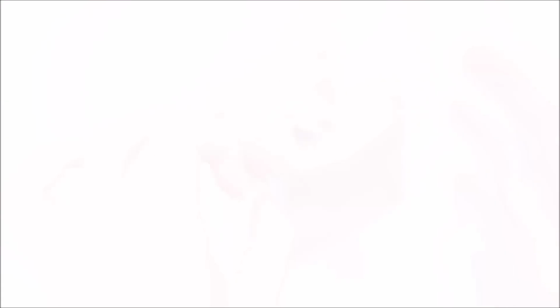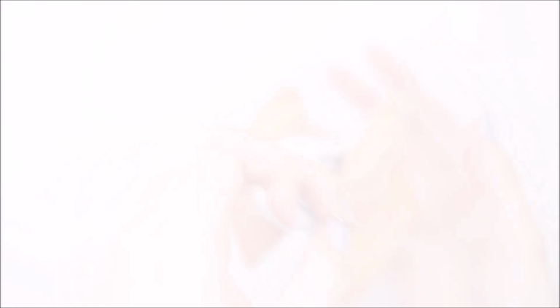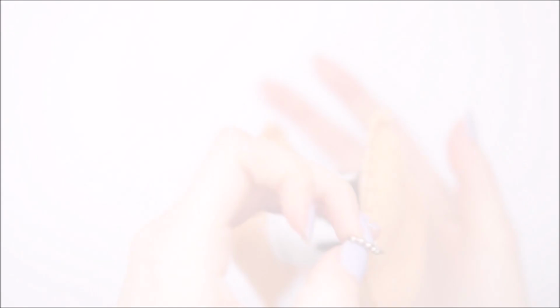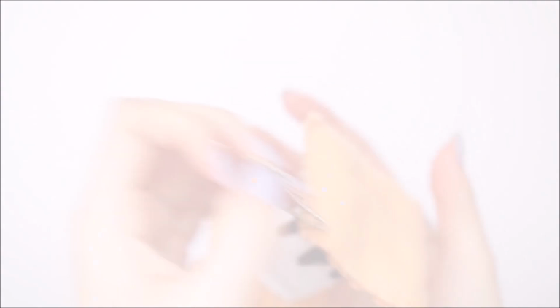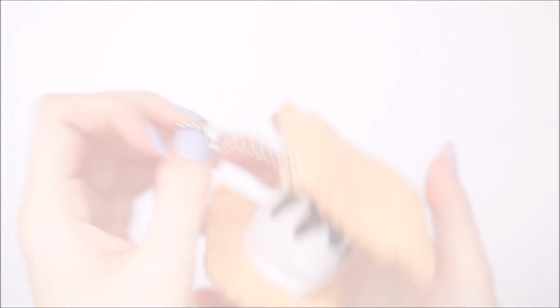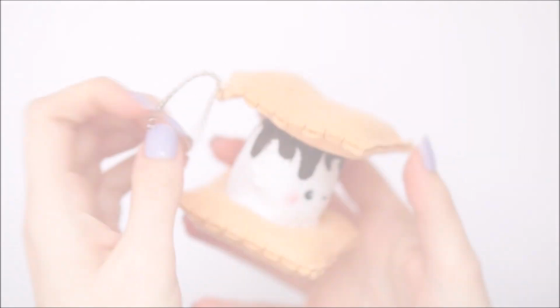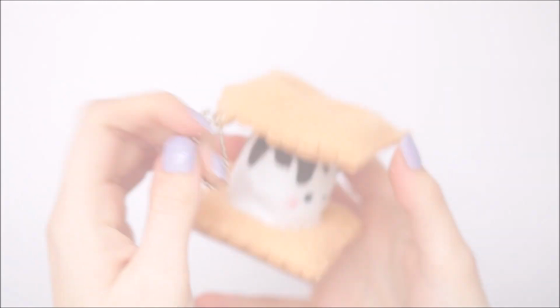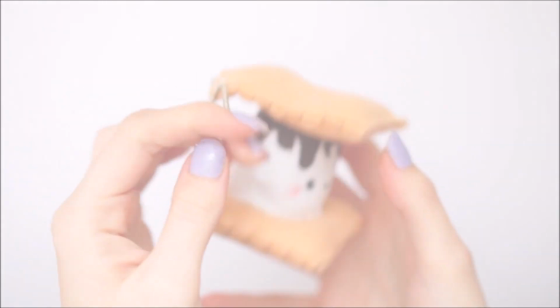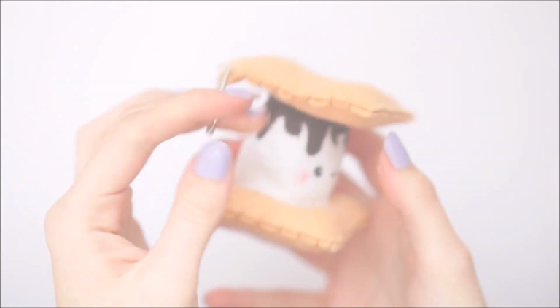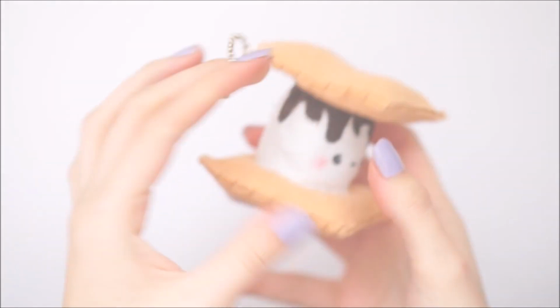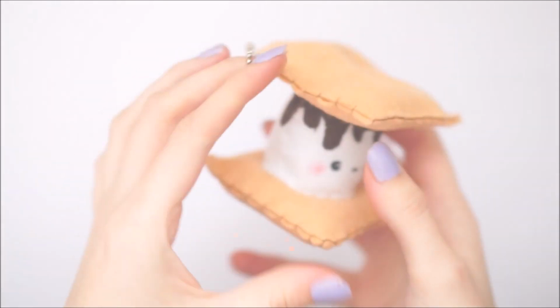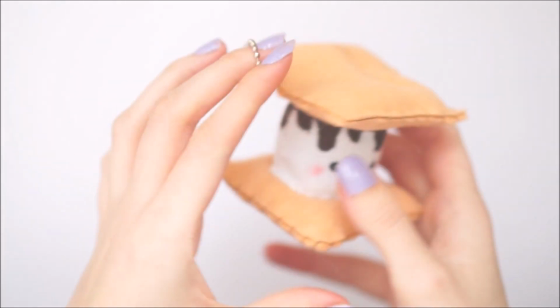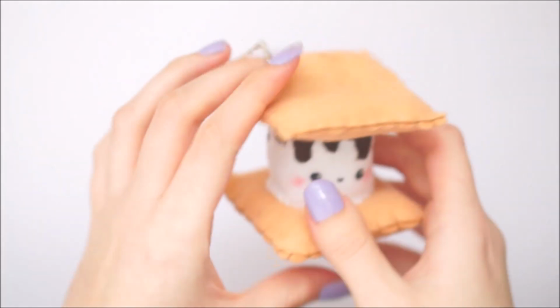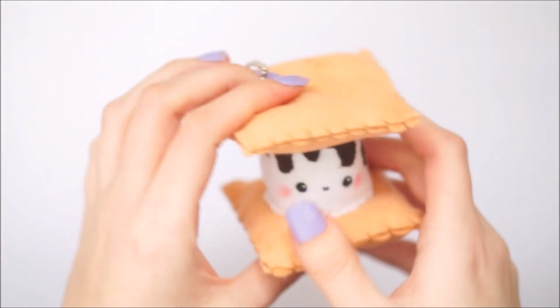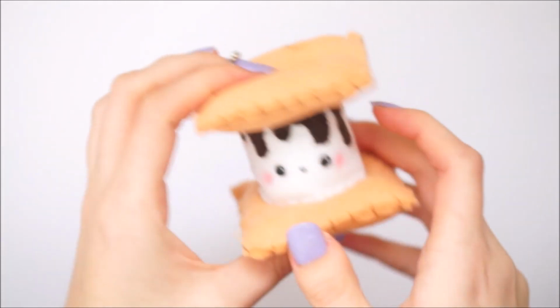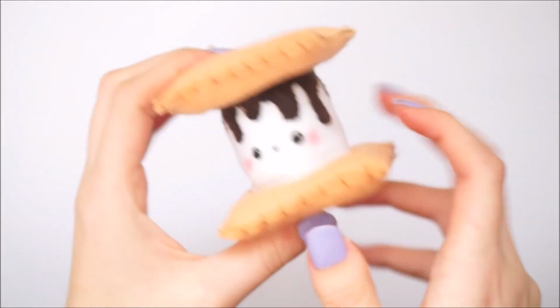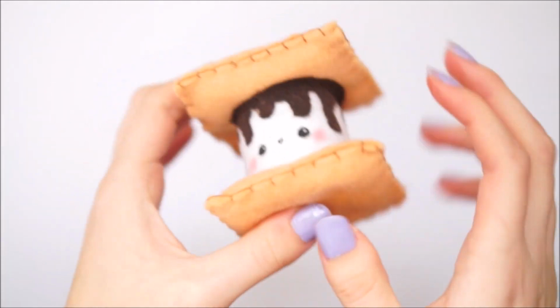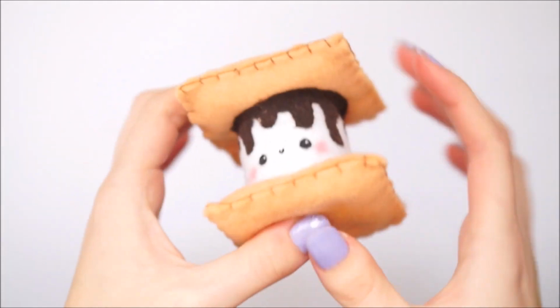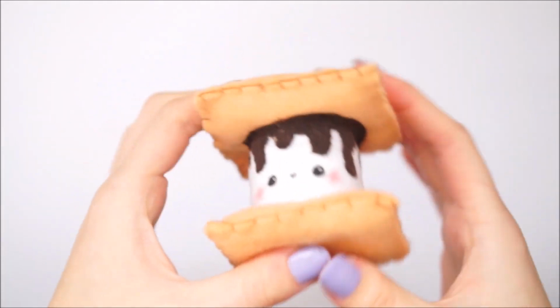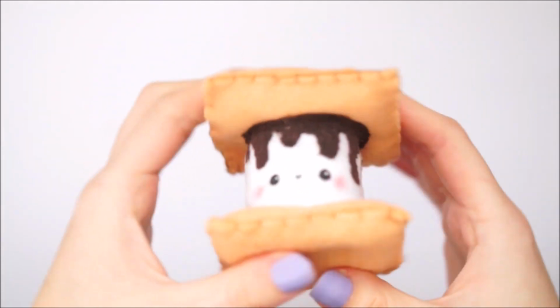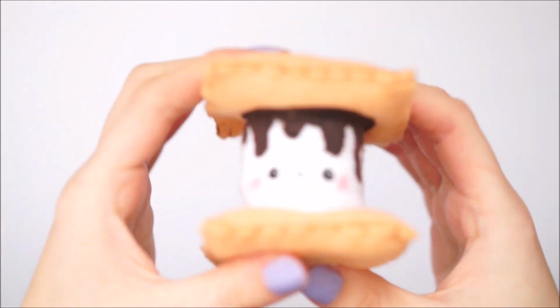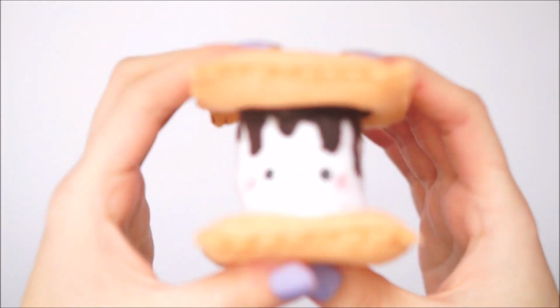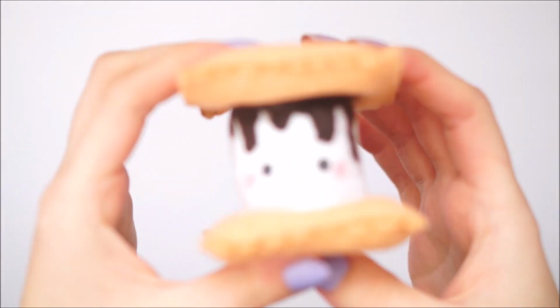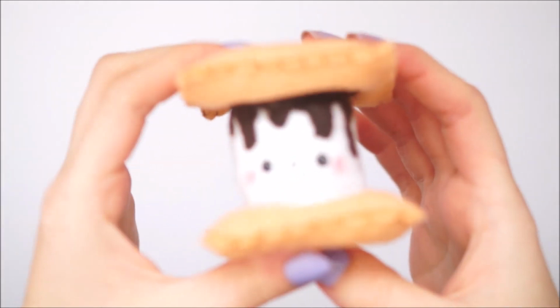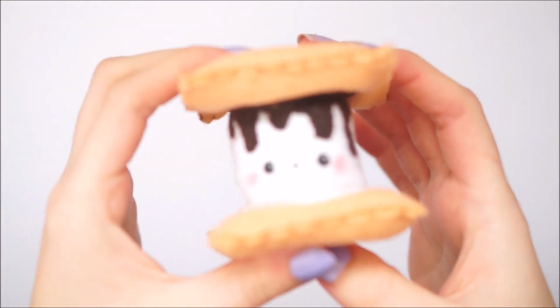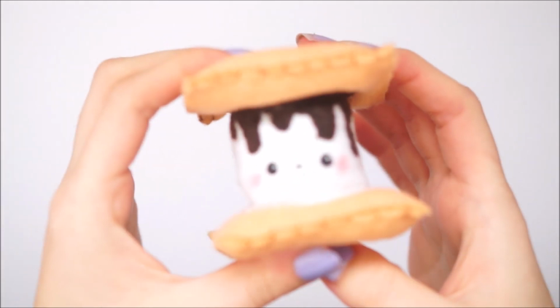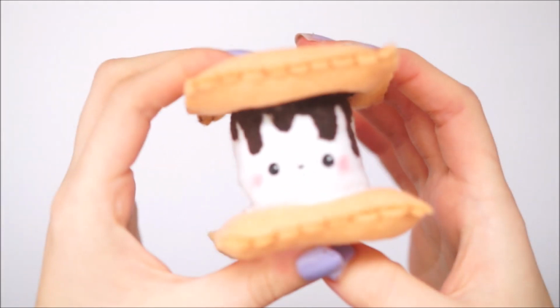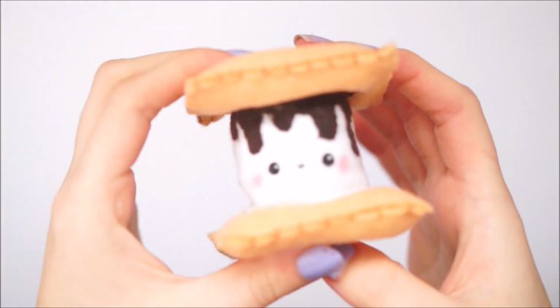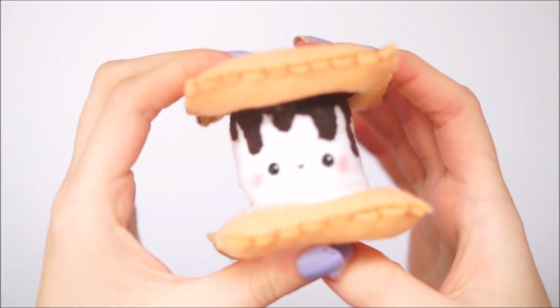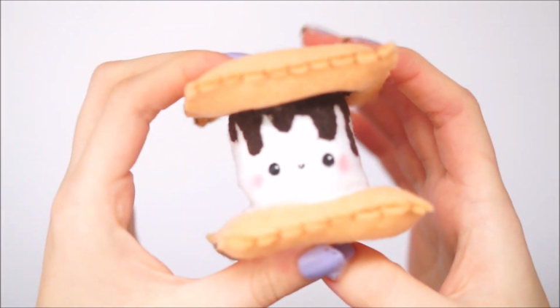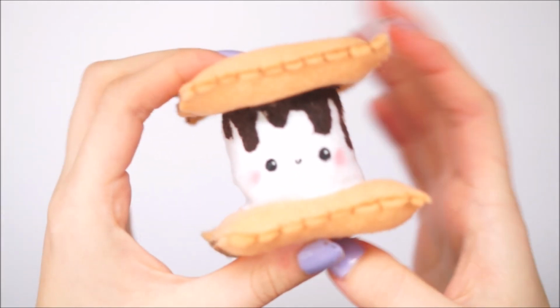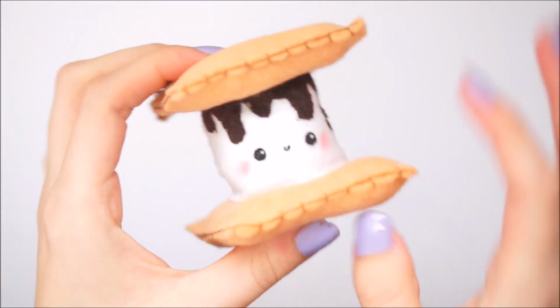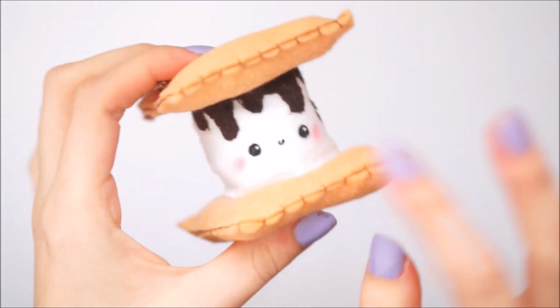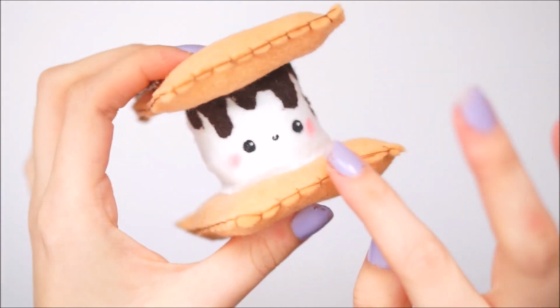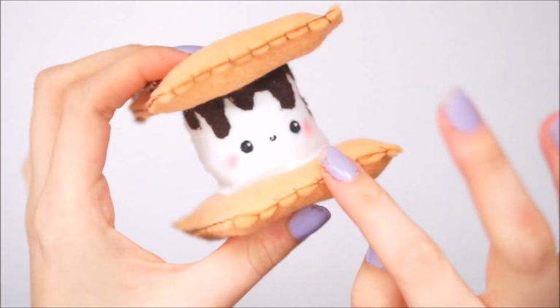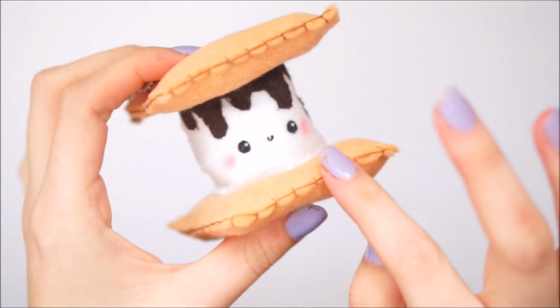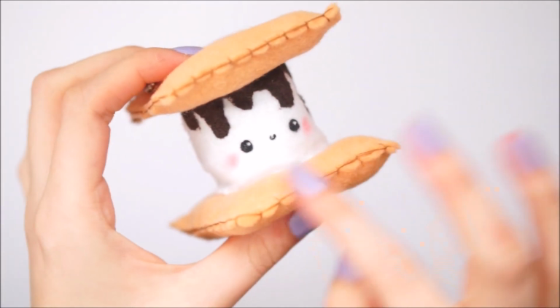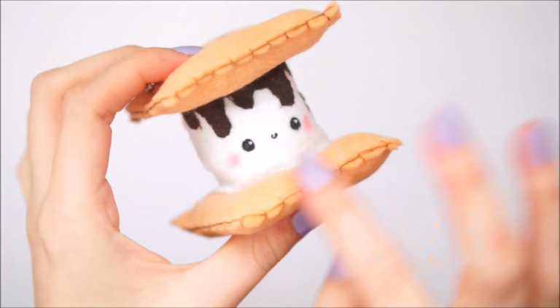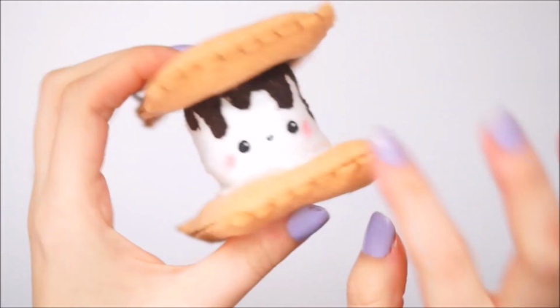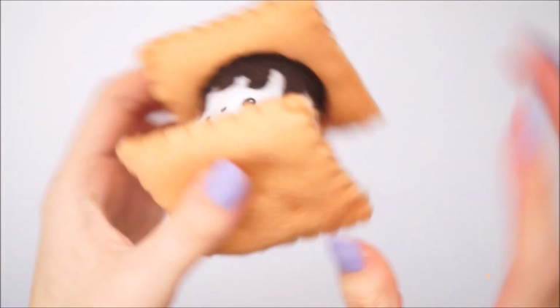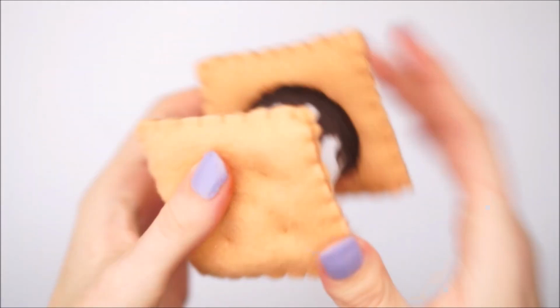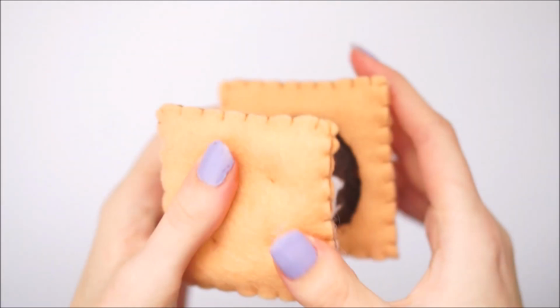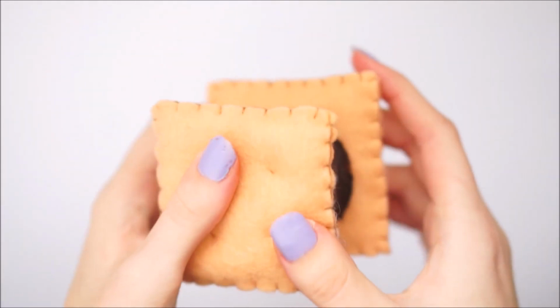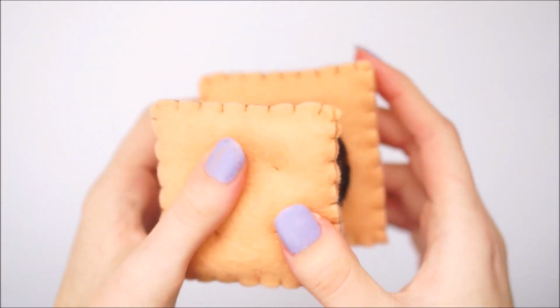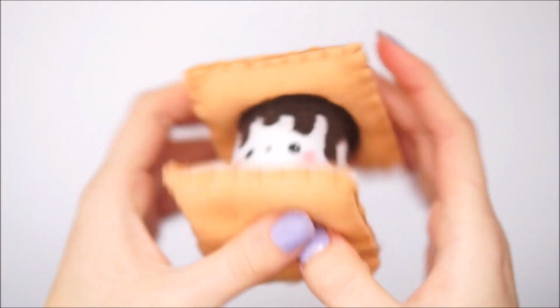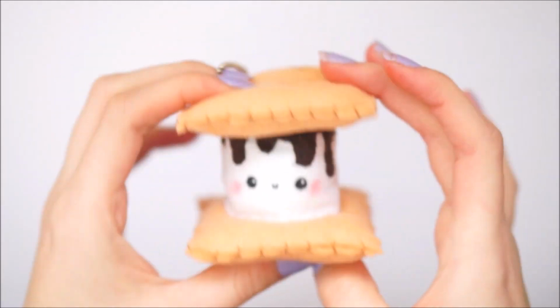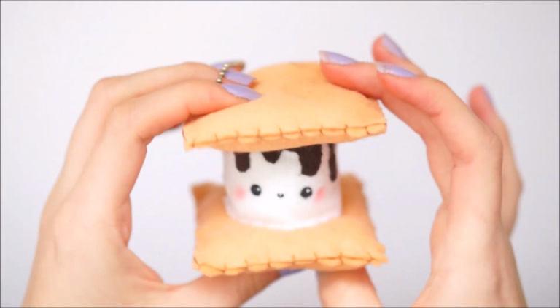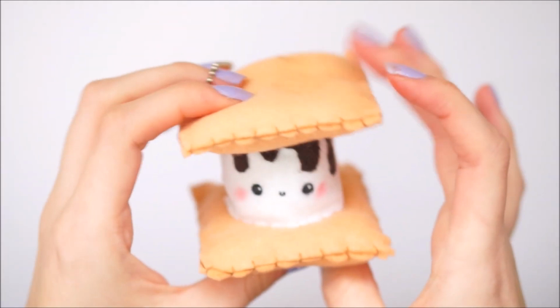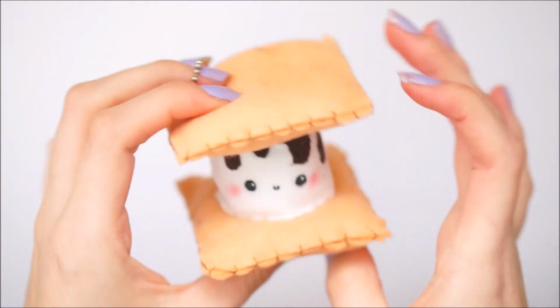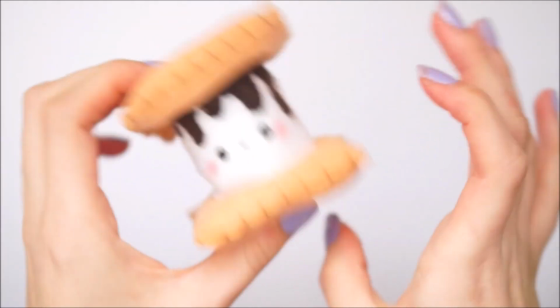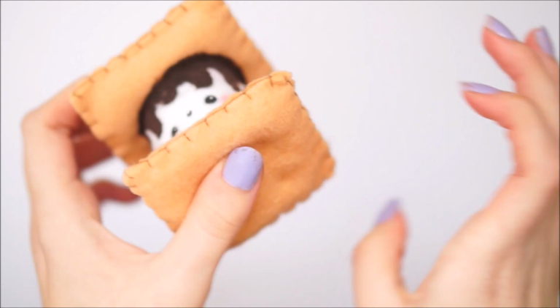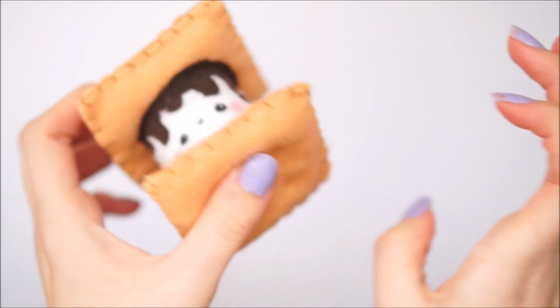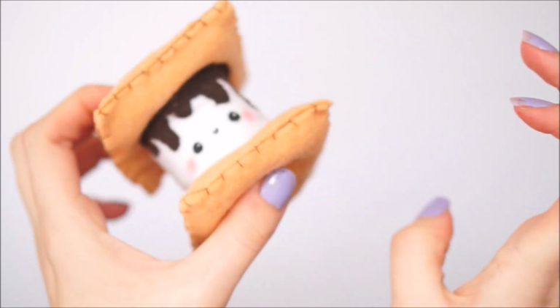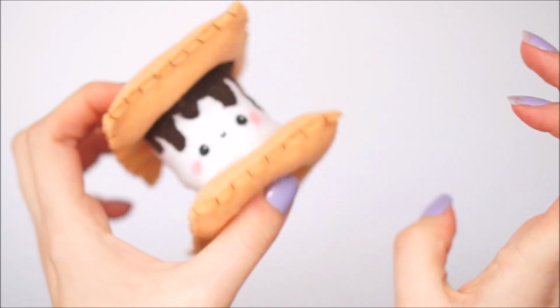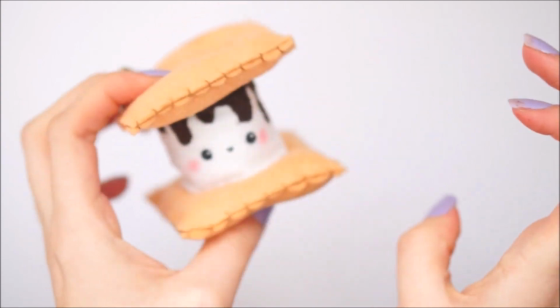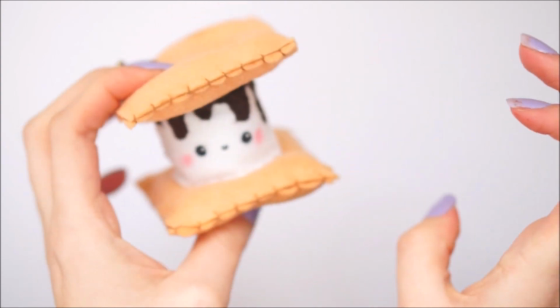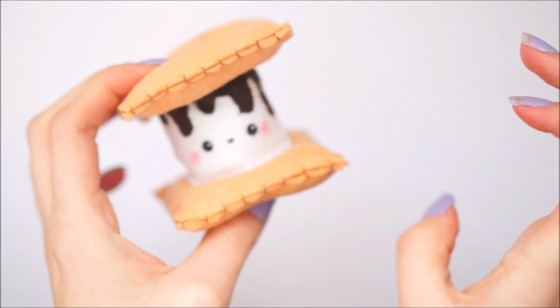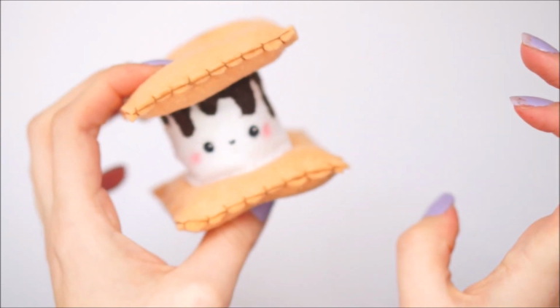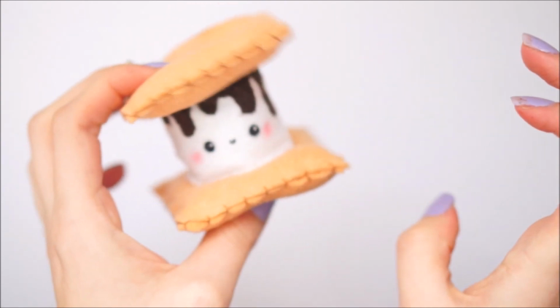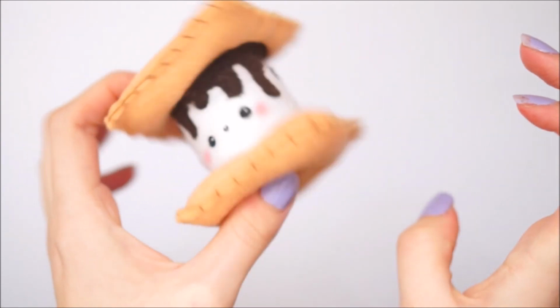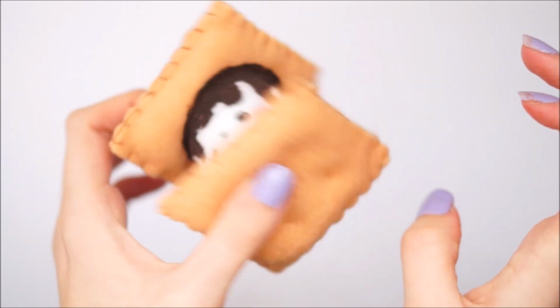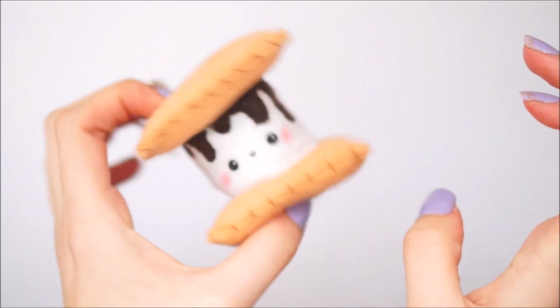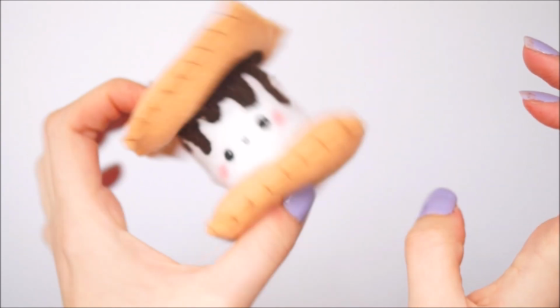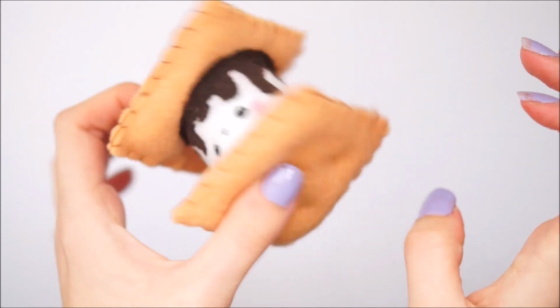Hello everybody, welcome back to my channel. In today's video I wanted to show you how I made this s'mores little plushie key ring out of felt.